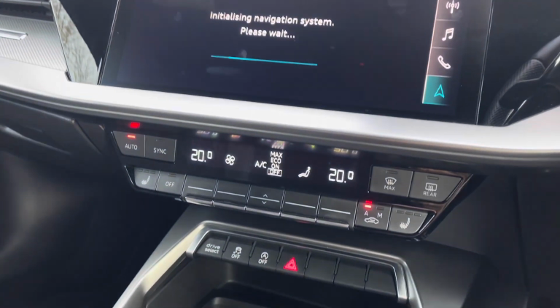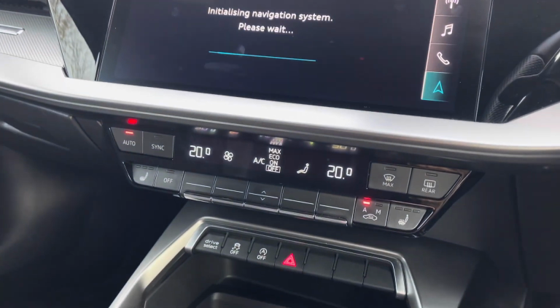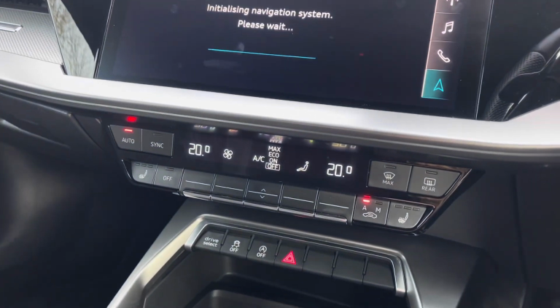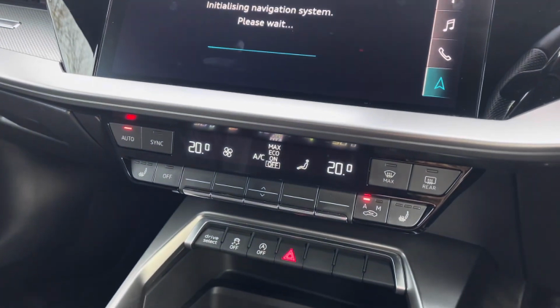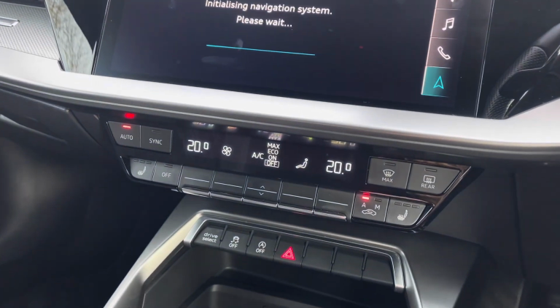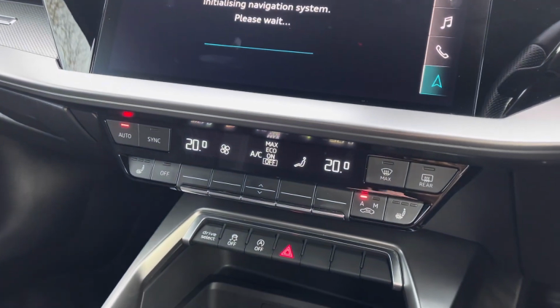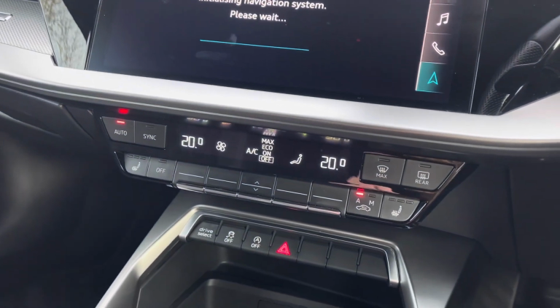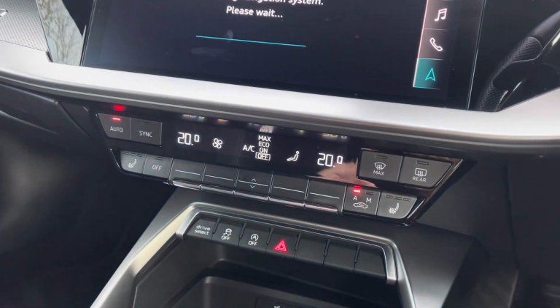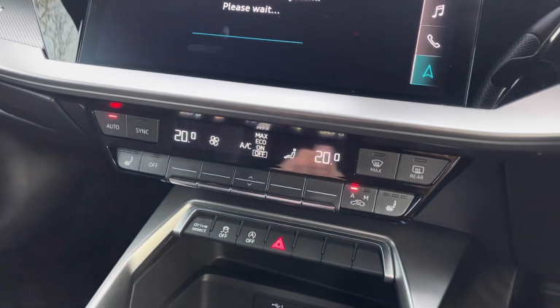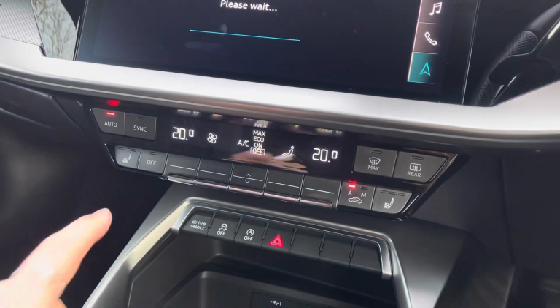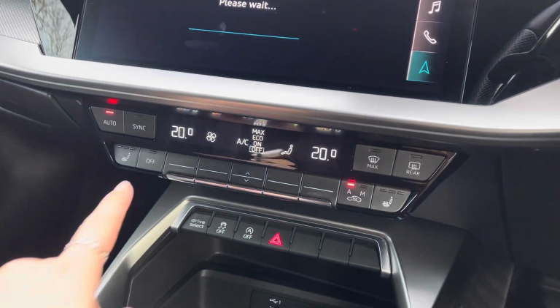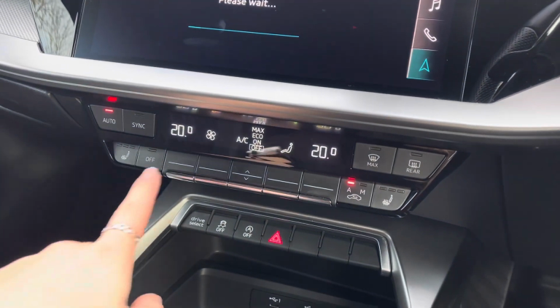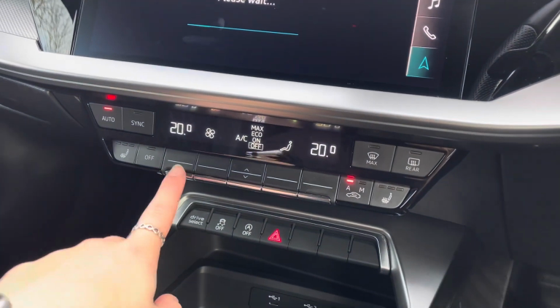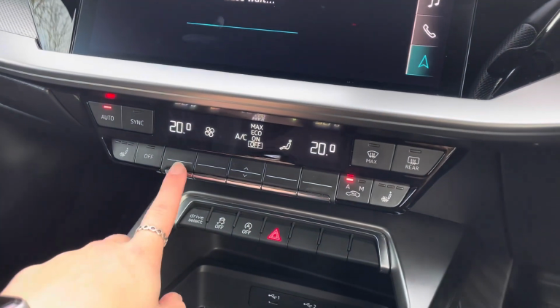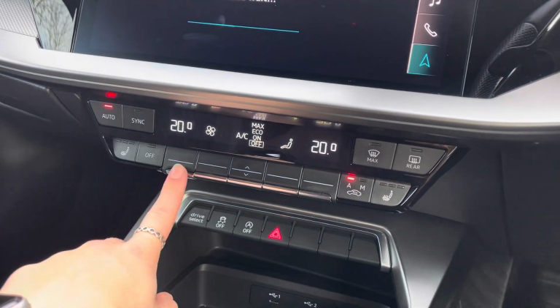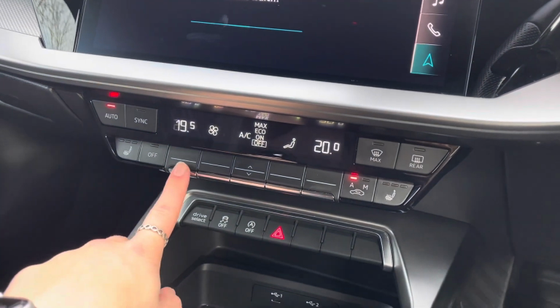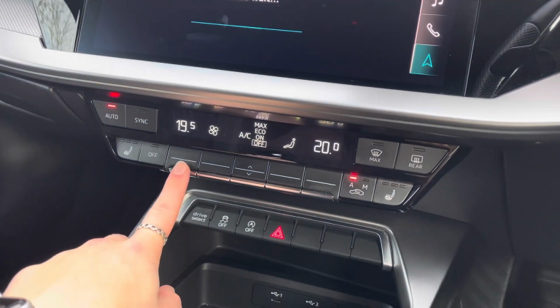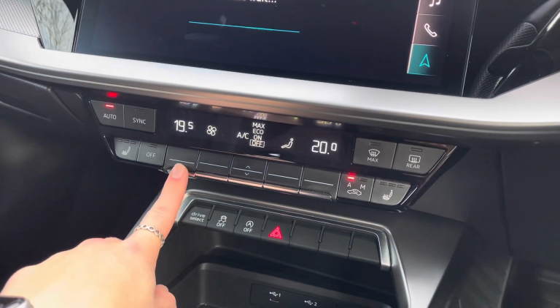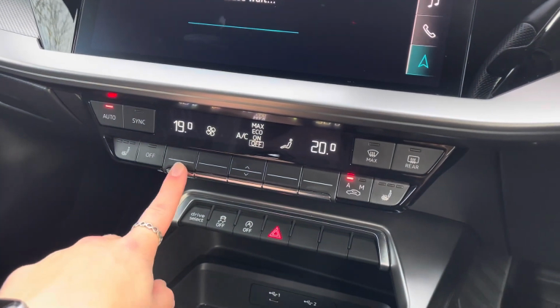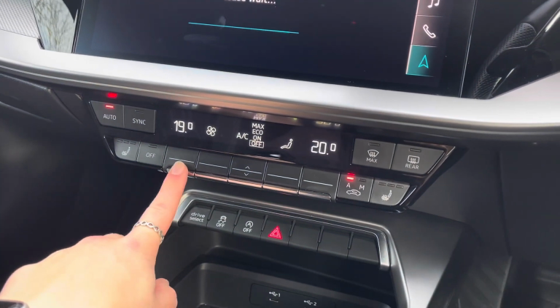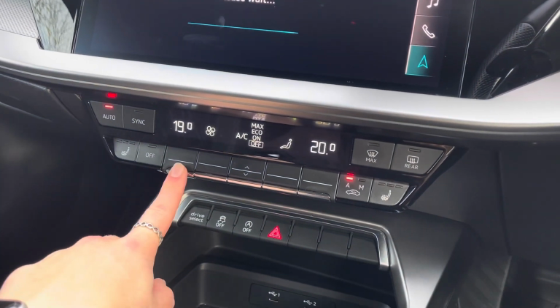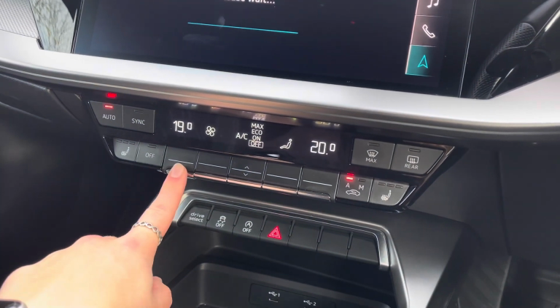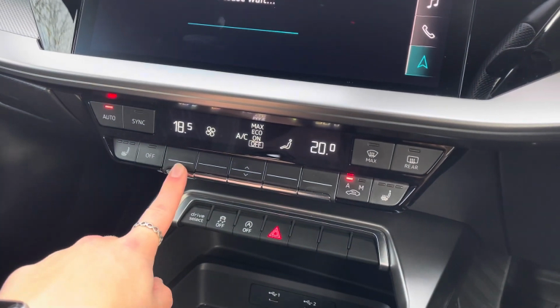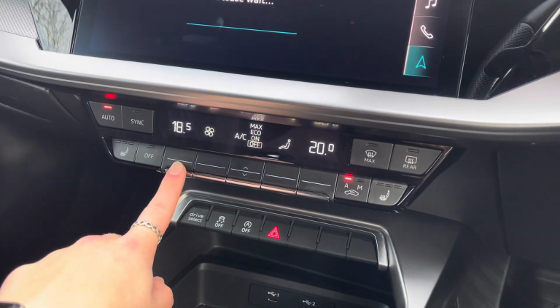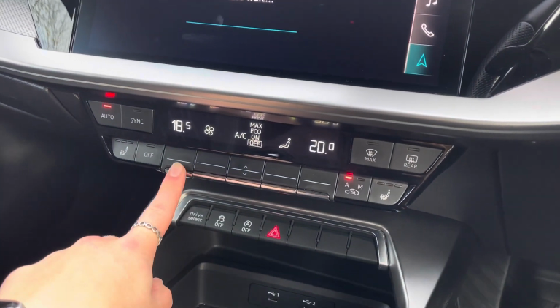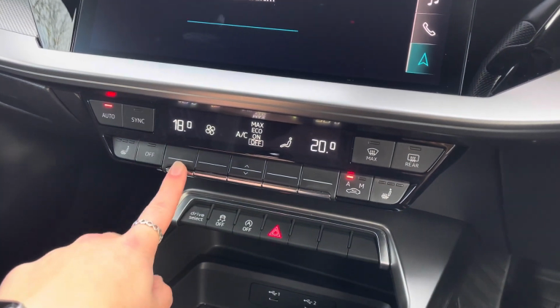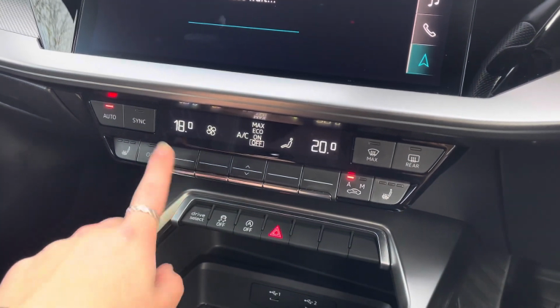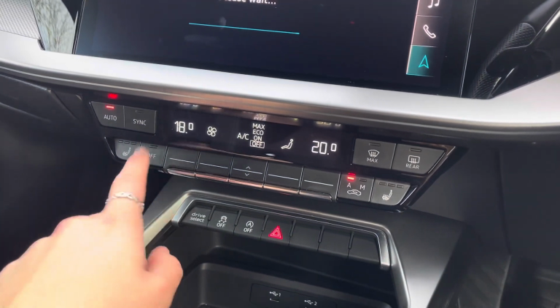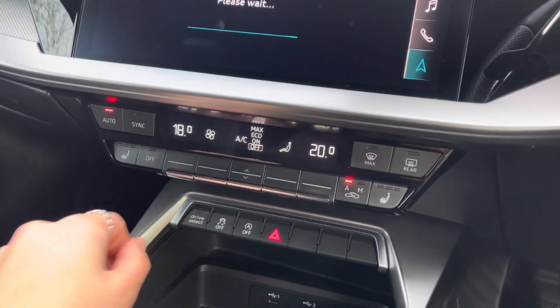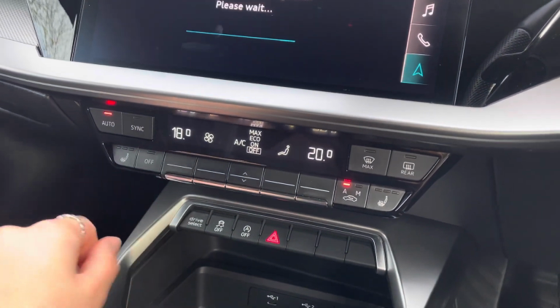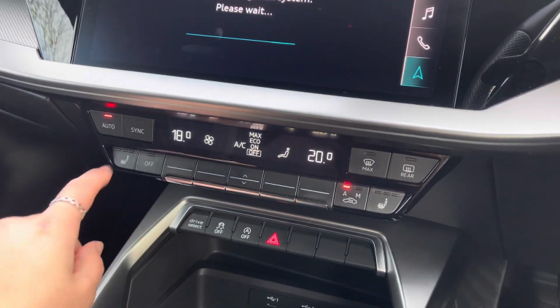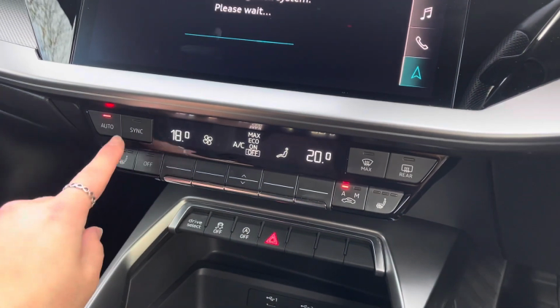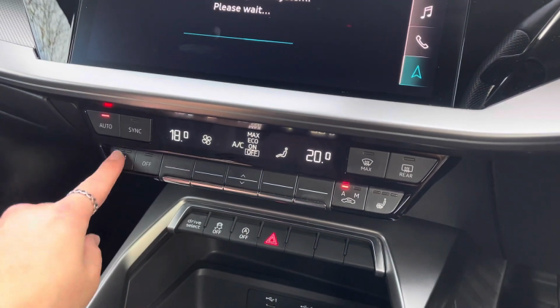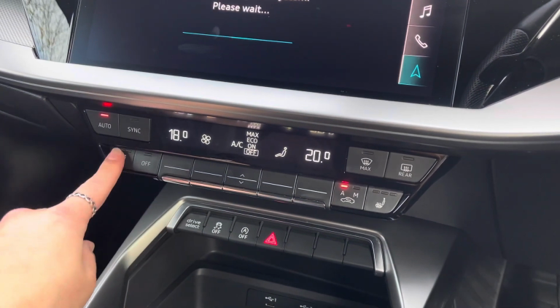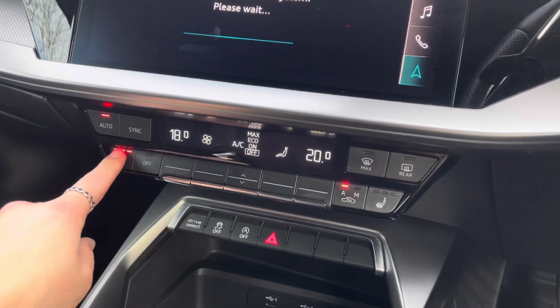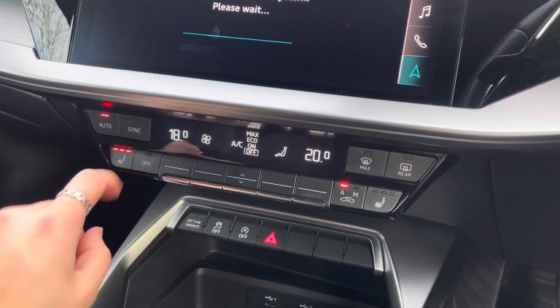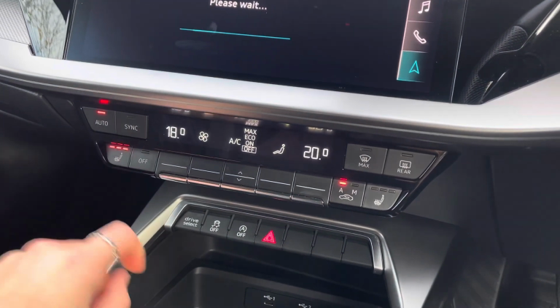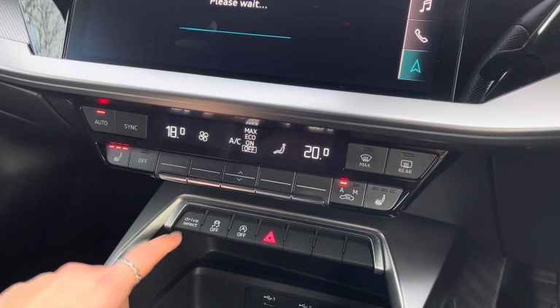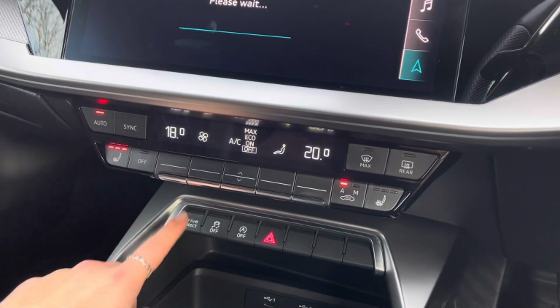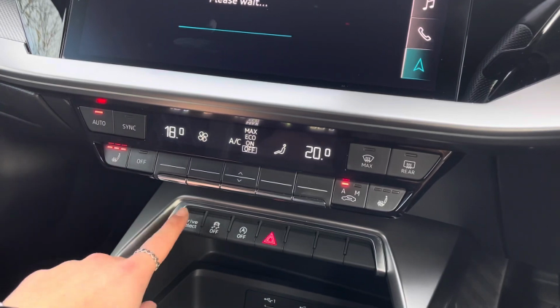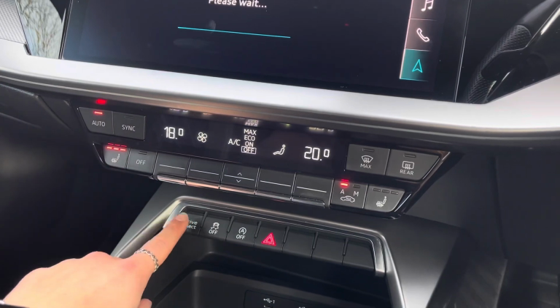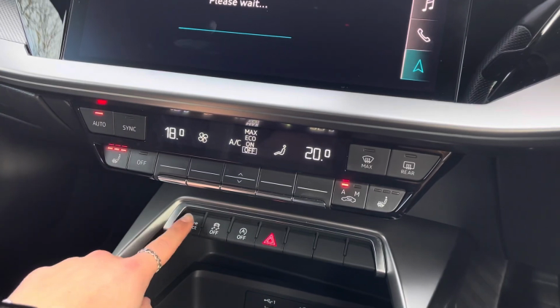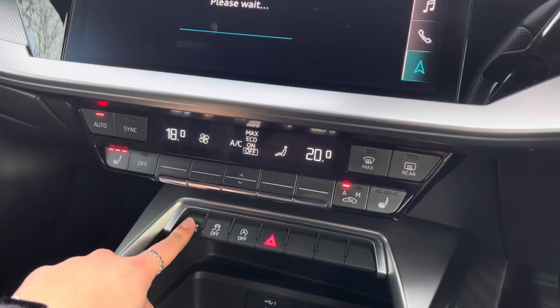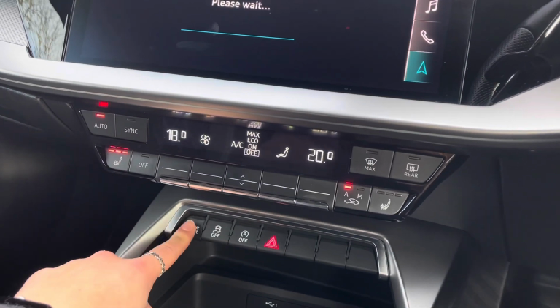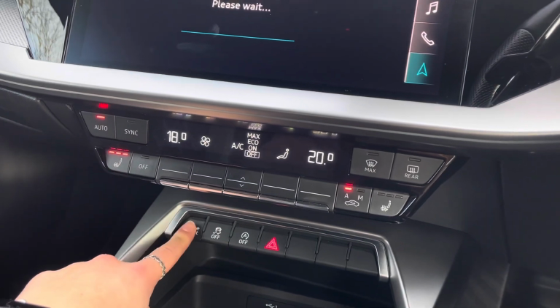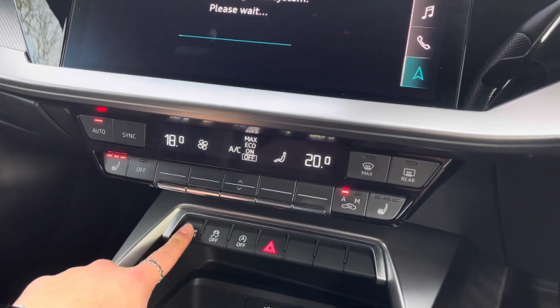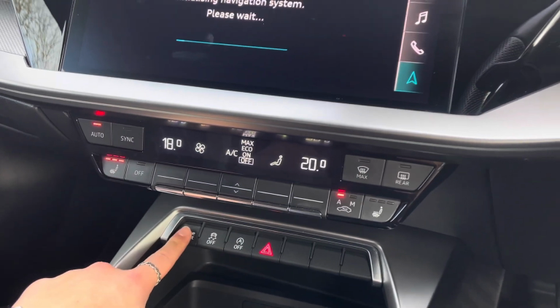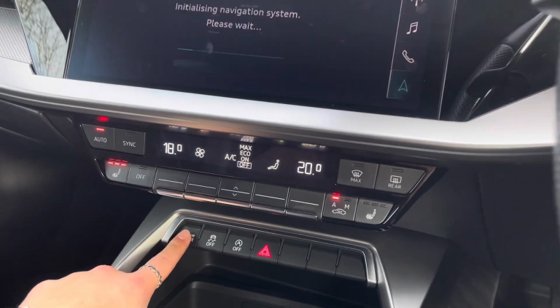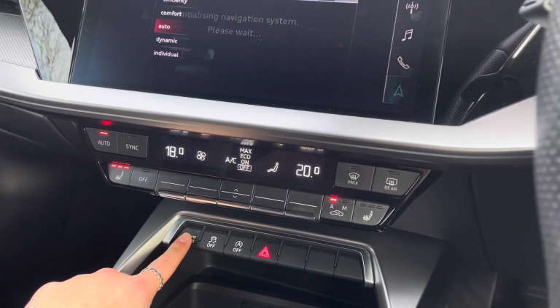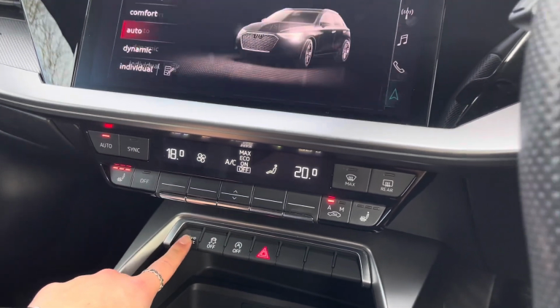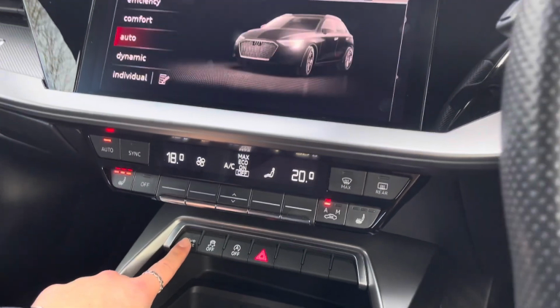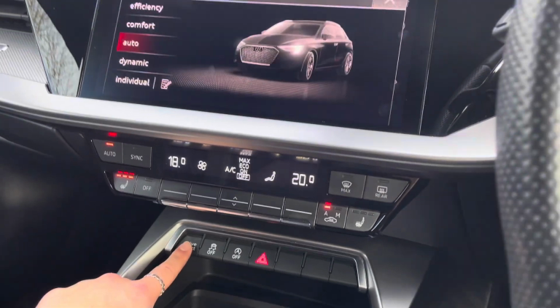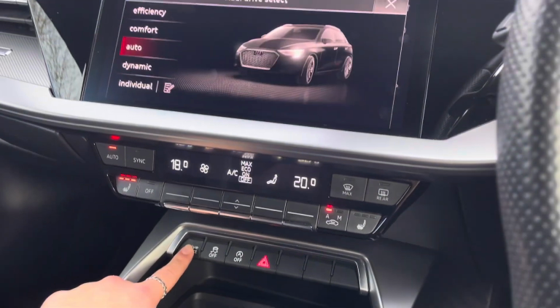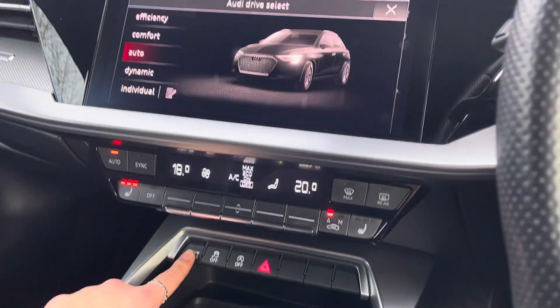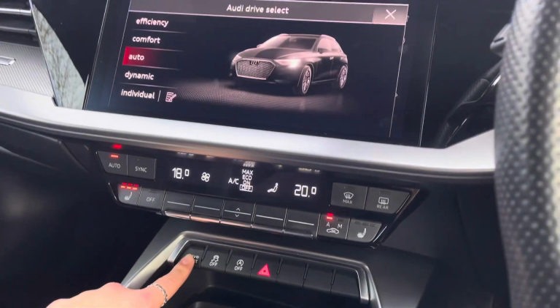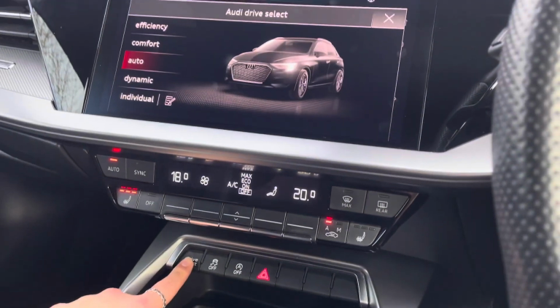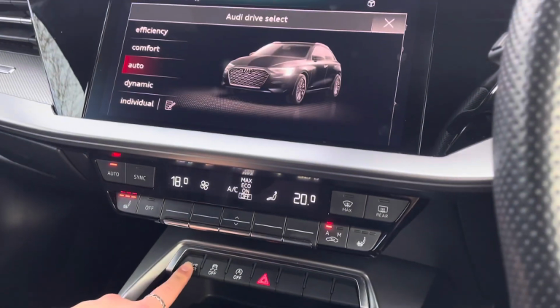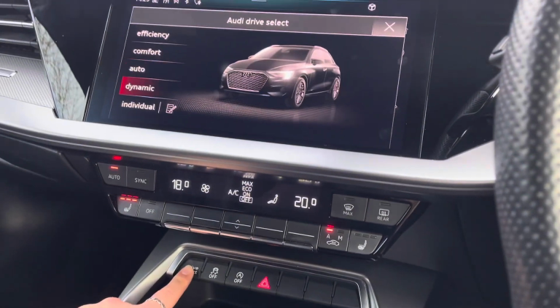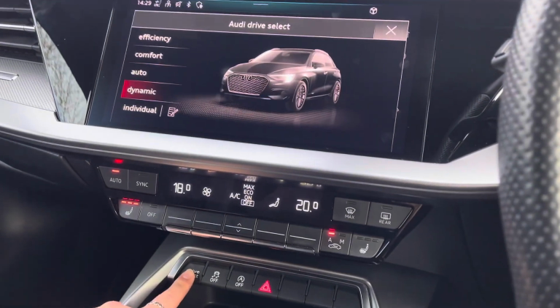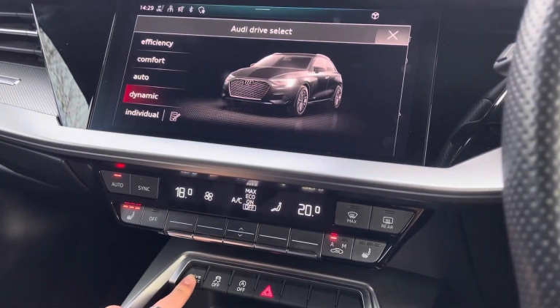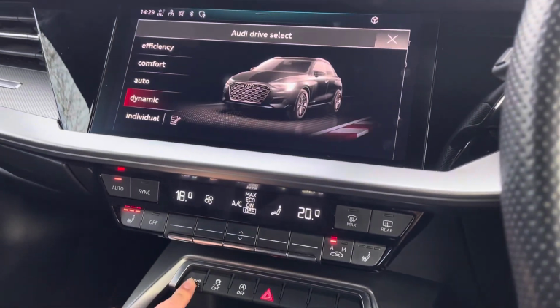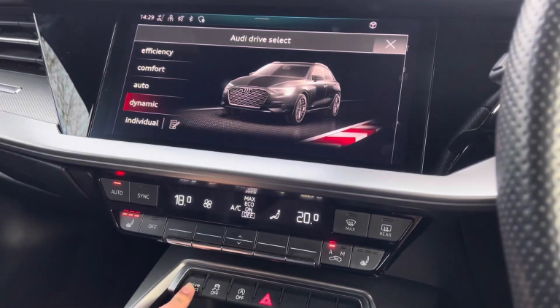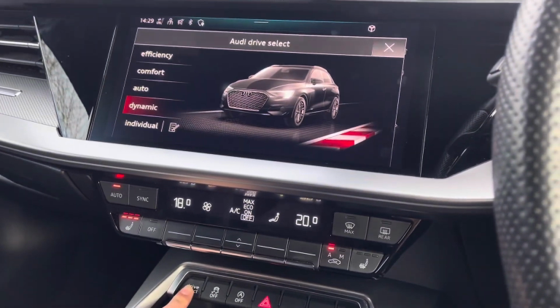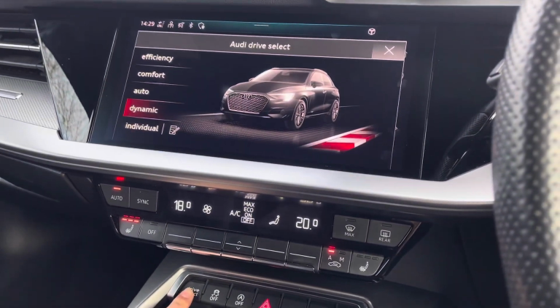Just below, the vehicle also holds a dual-zone electronic climate control system with heated front seats and easy Drive Select access.